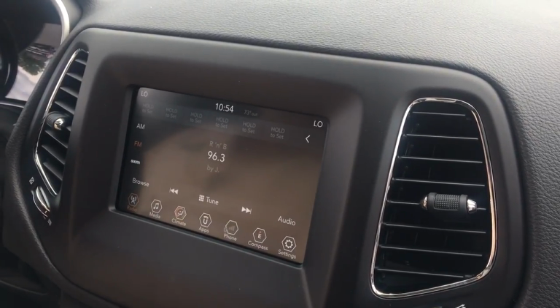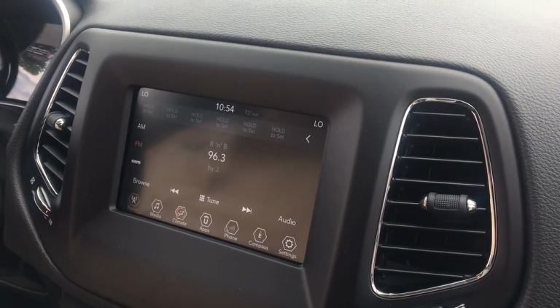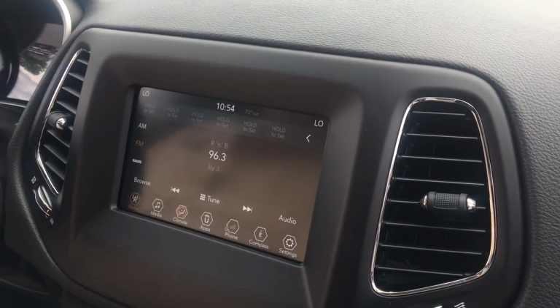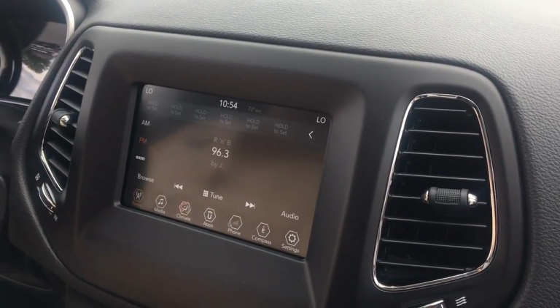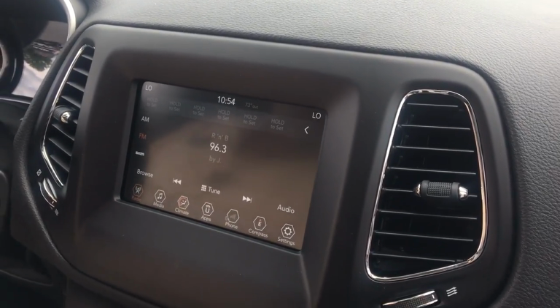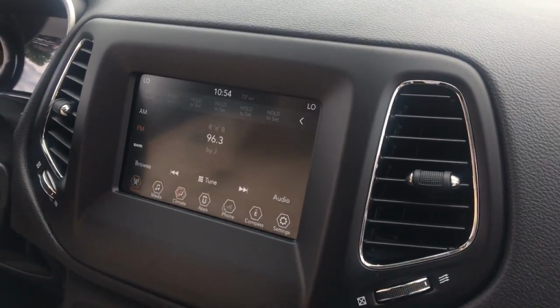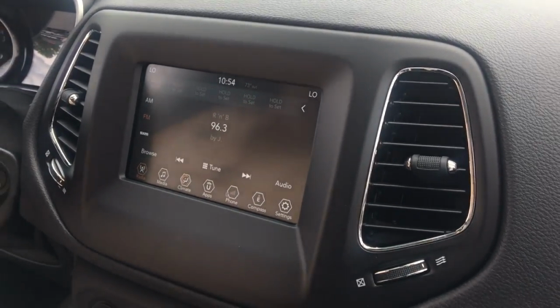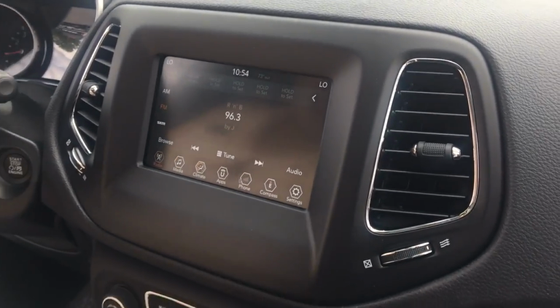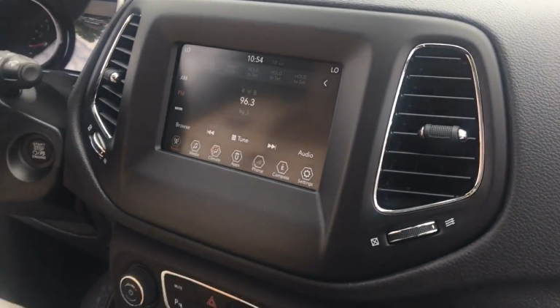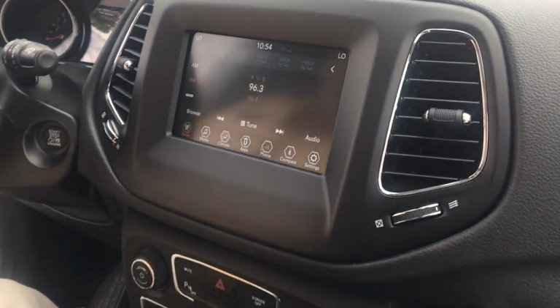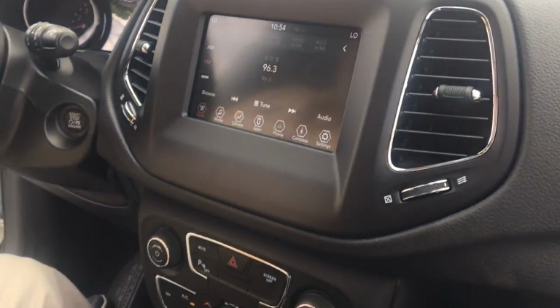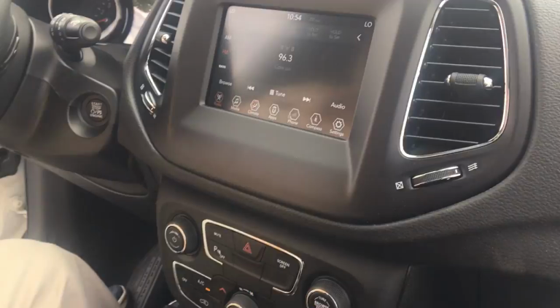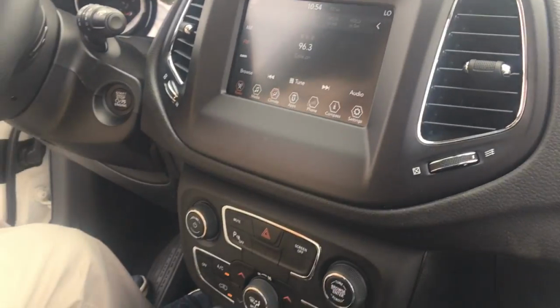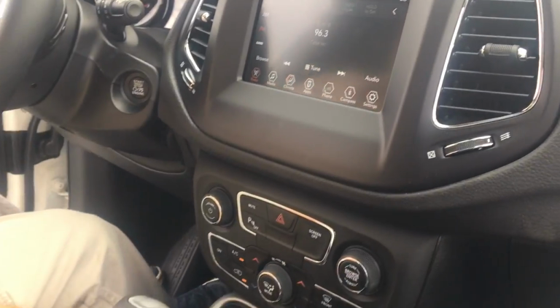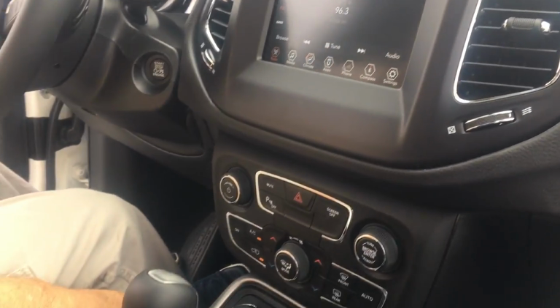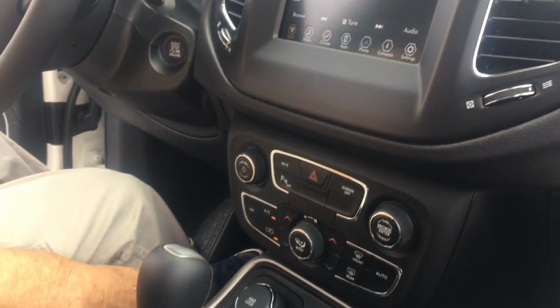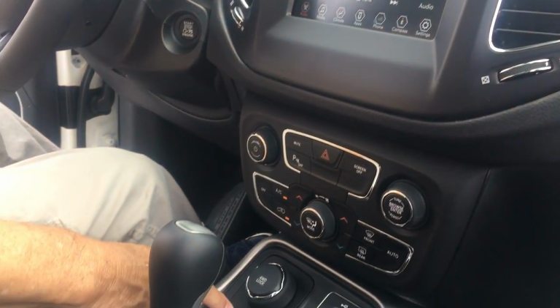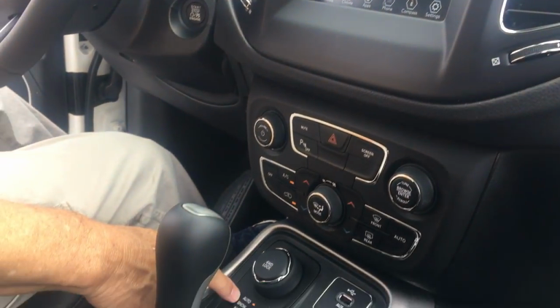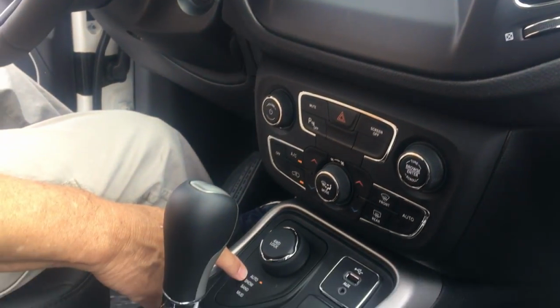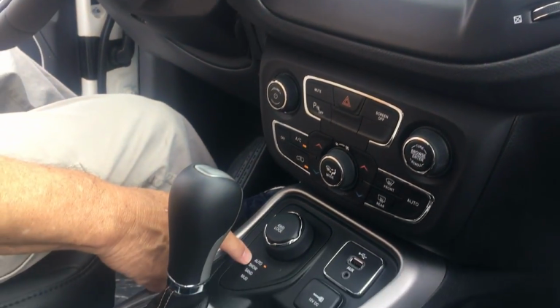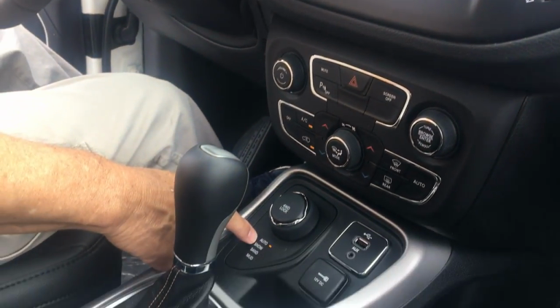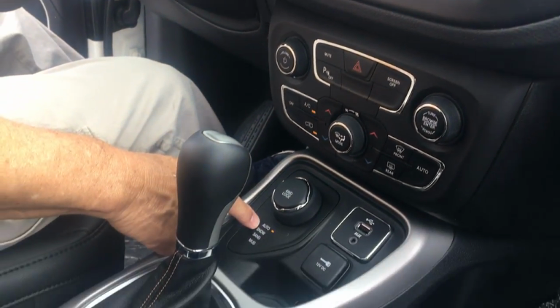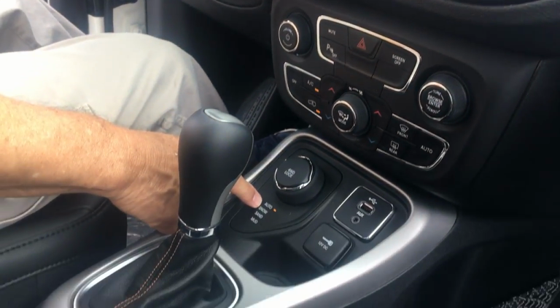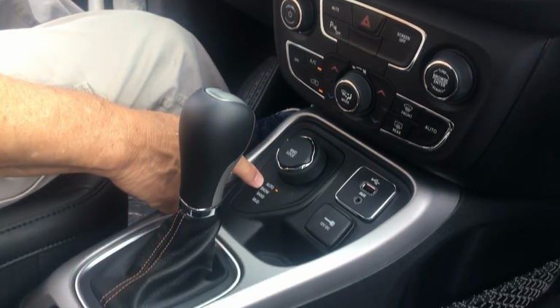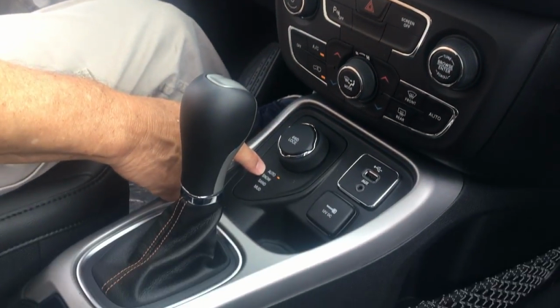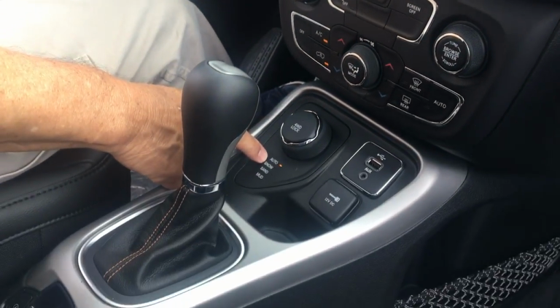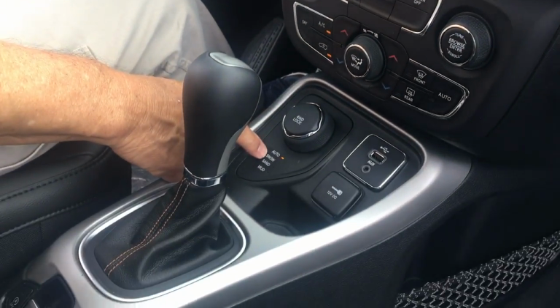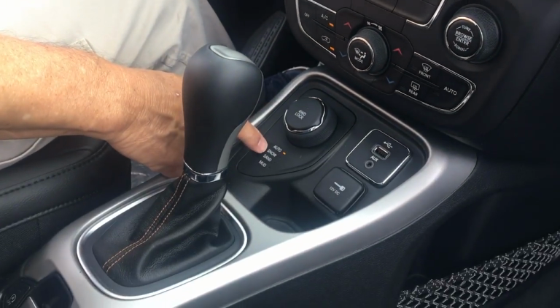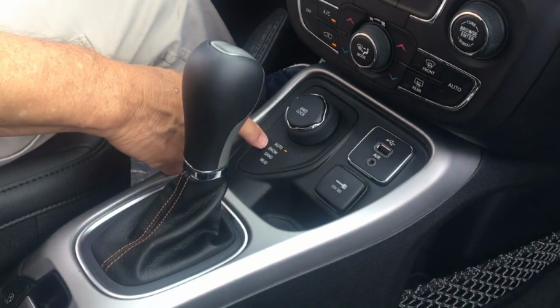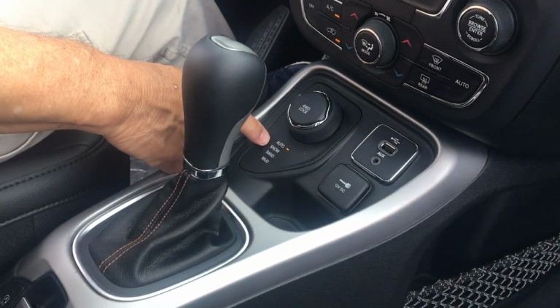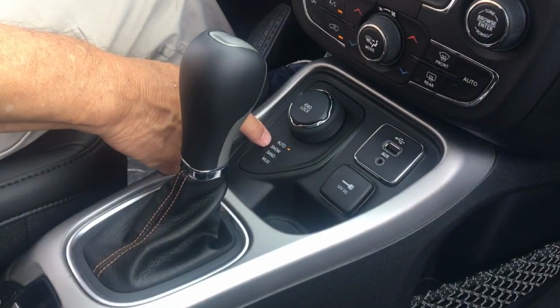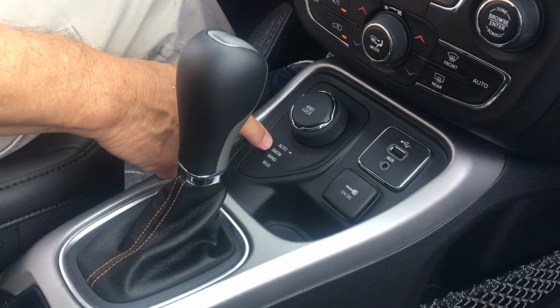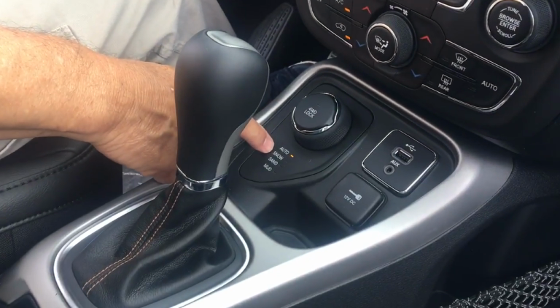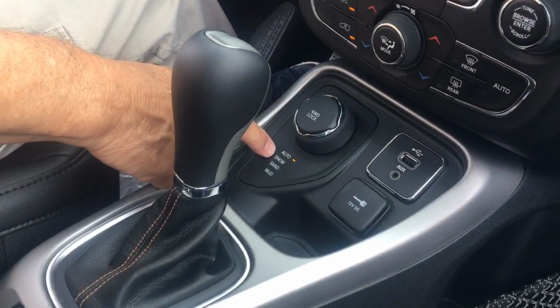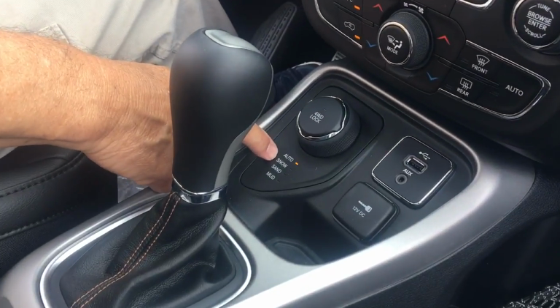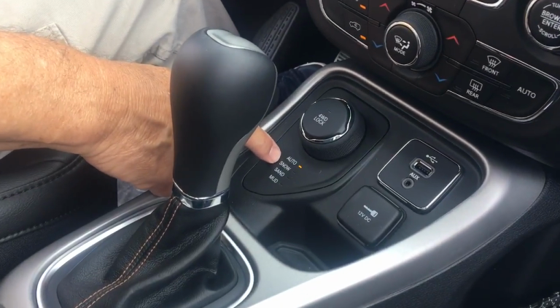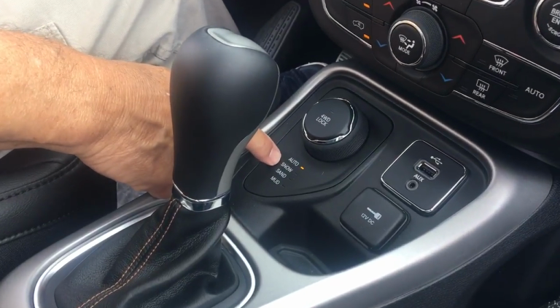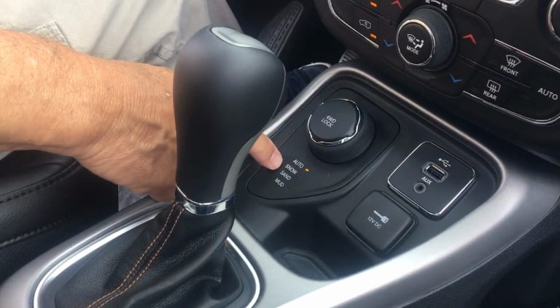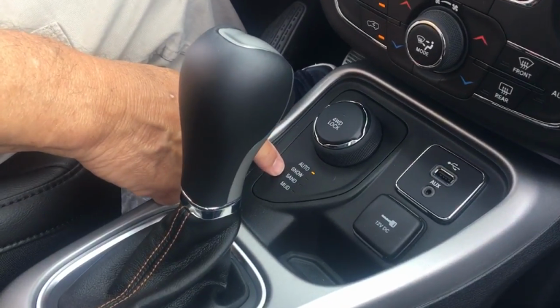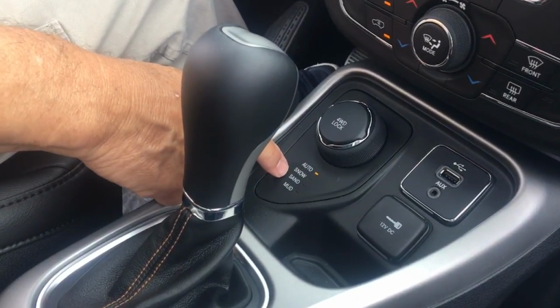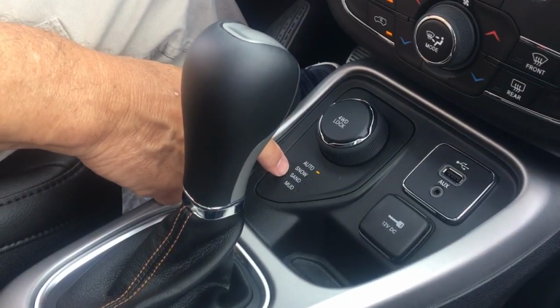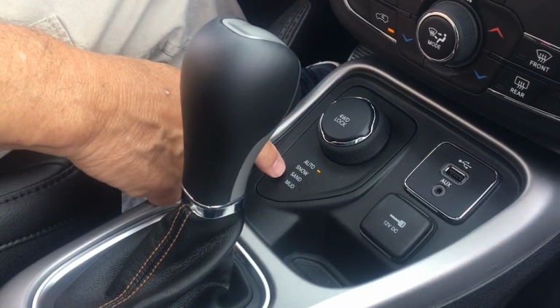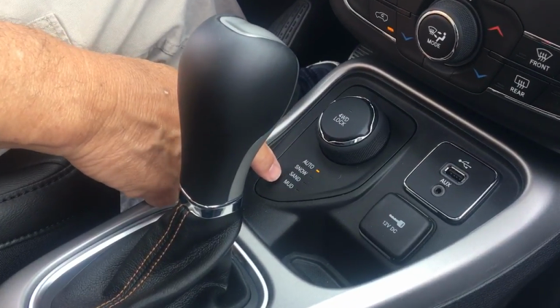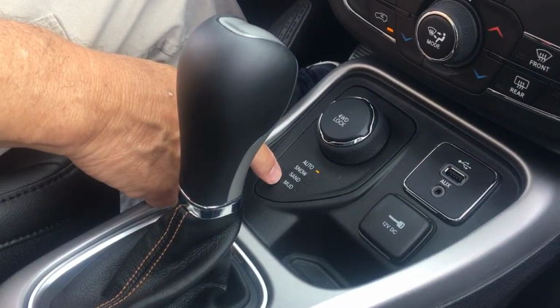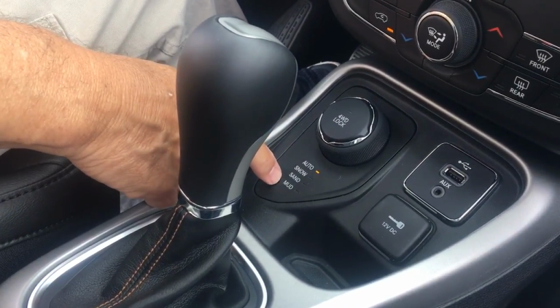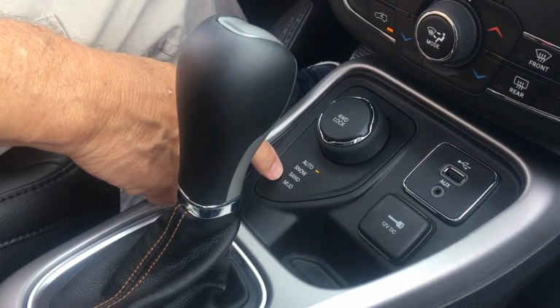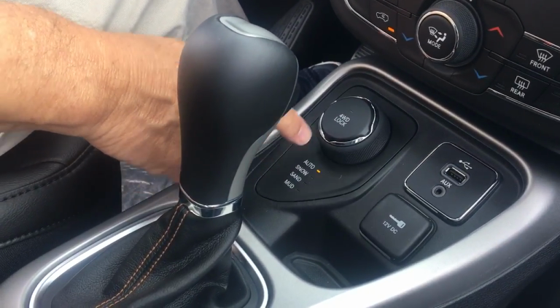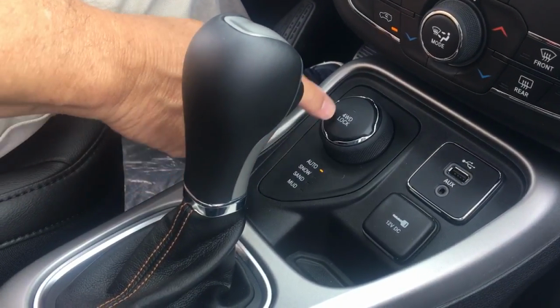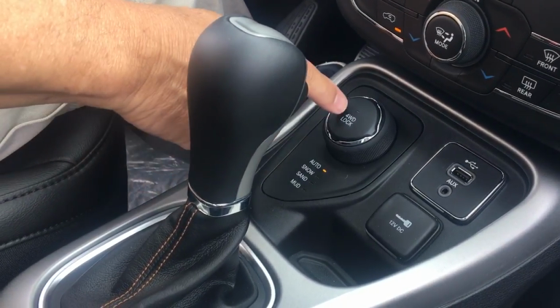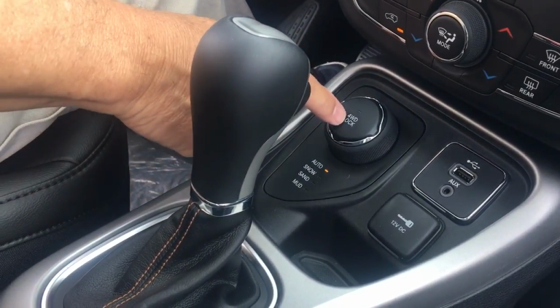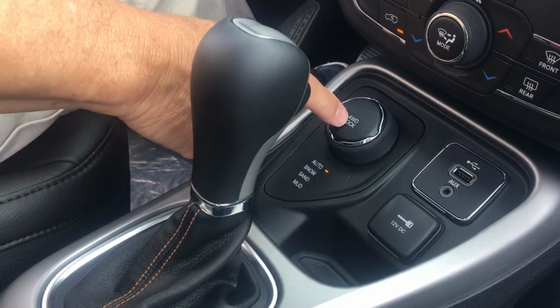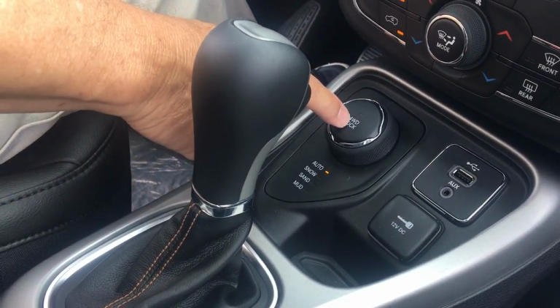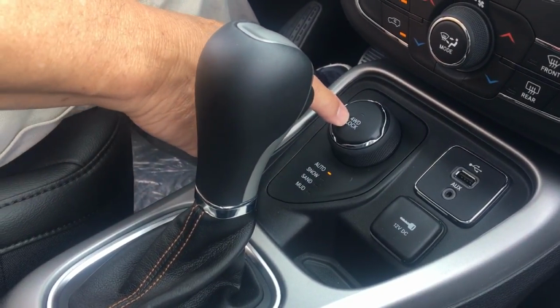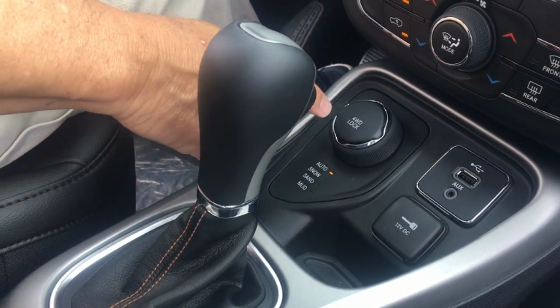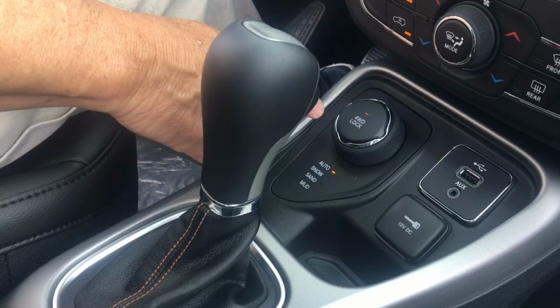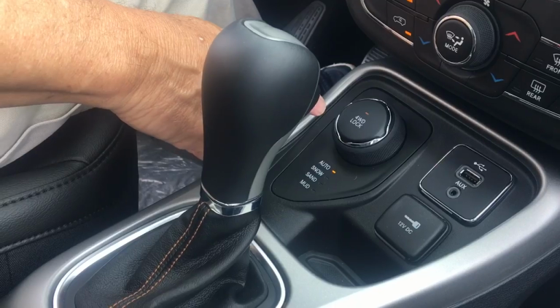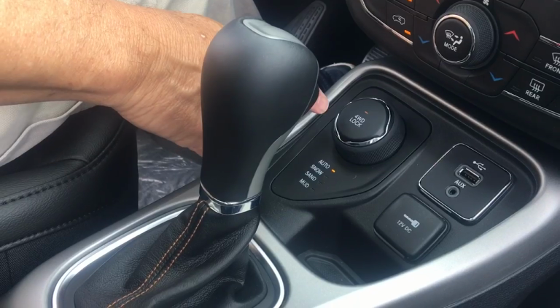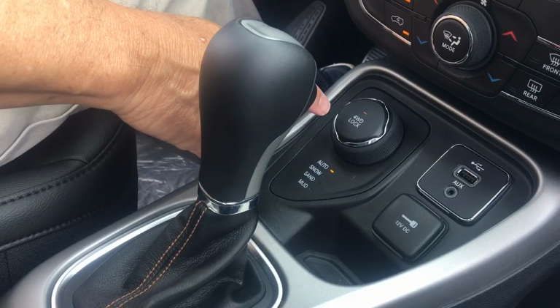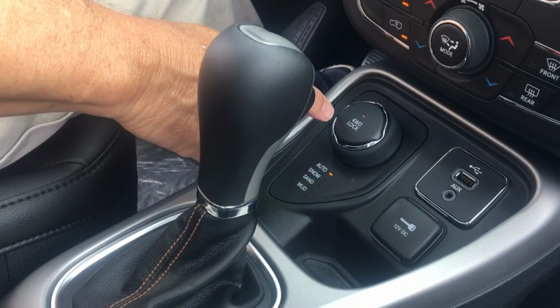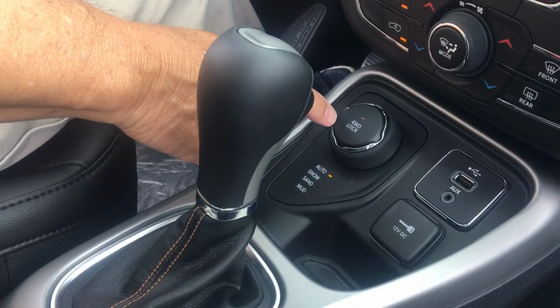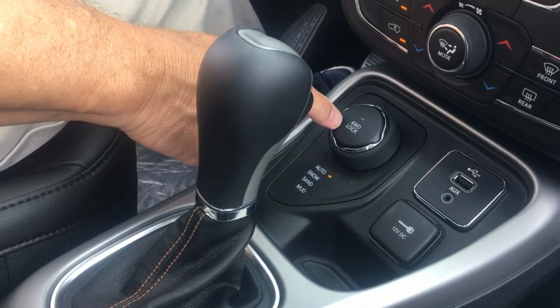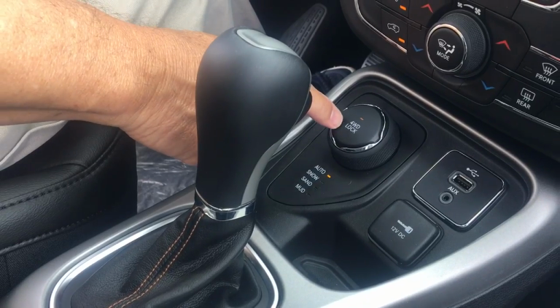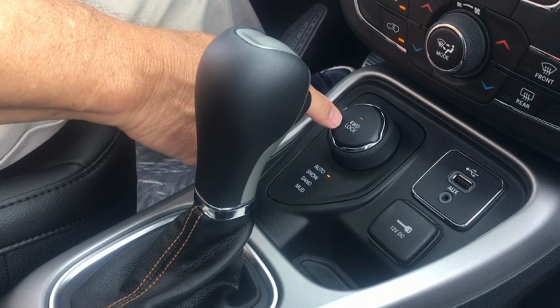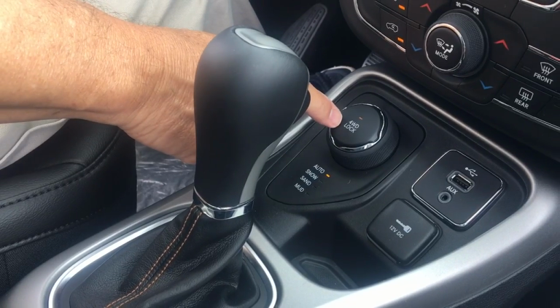This also shows you your automatic four-wheel drive, which you can use for snow, sand, and mud. And a four-wheel drive lock.